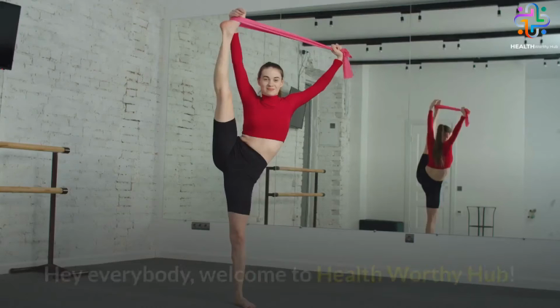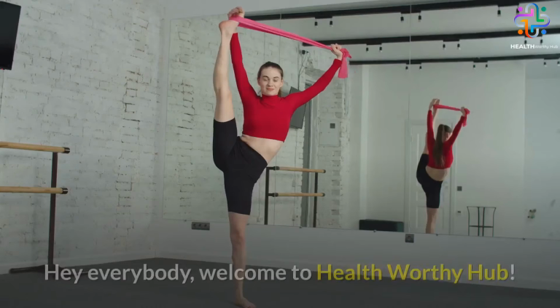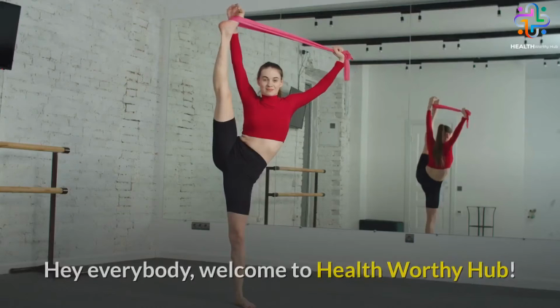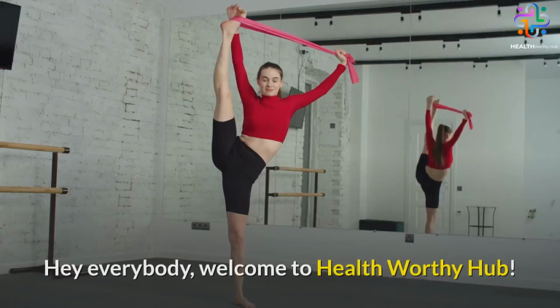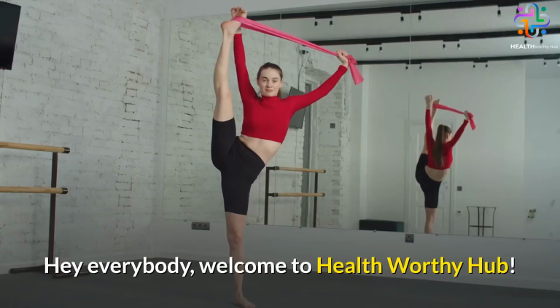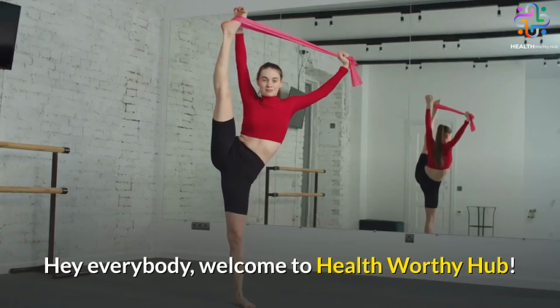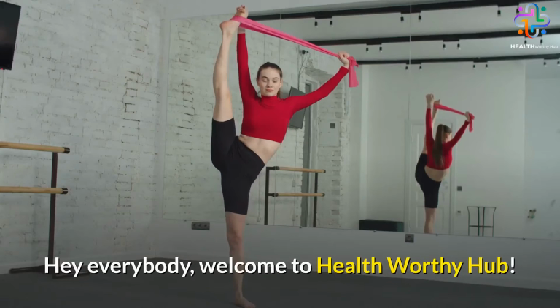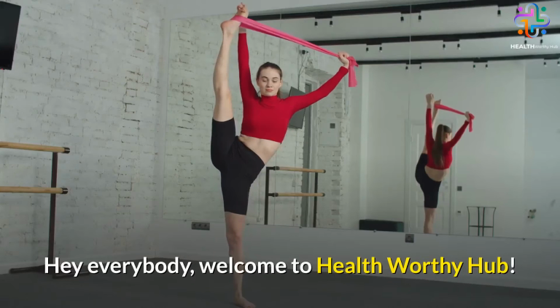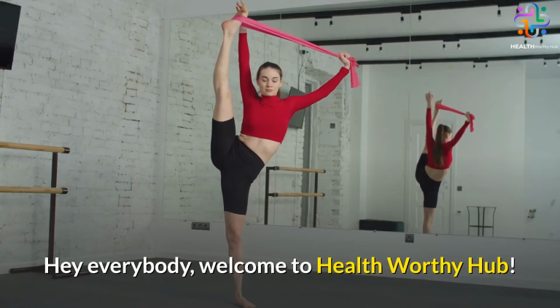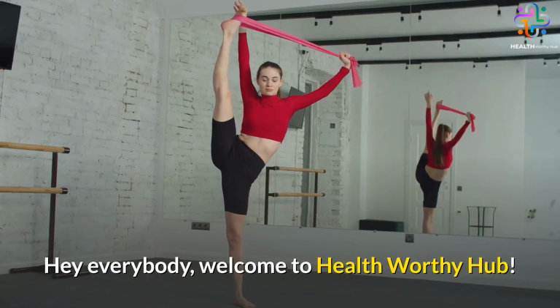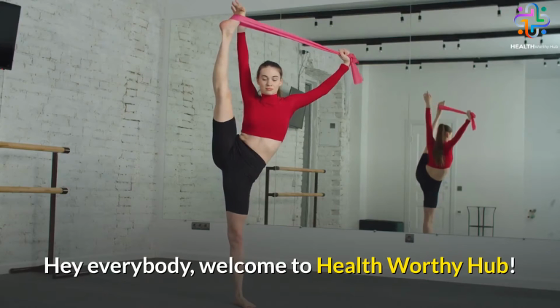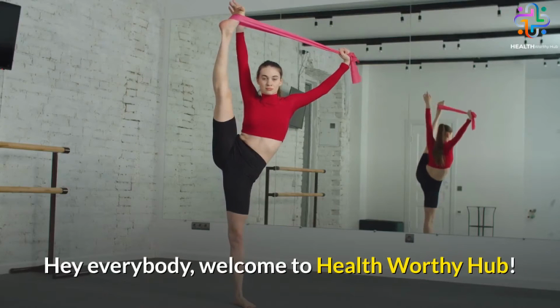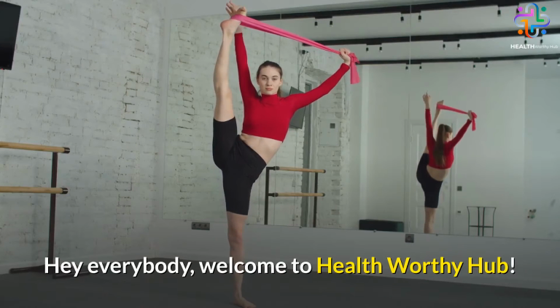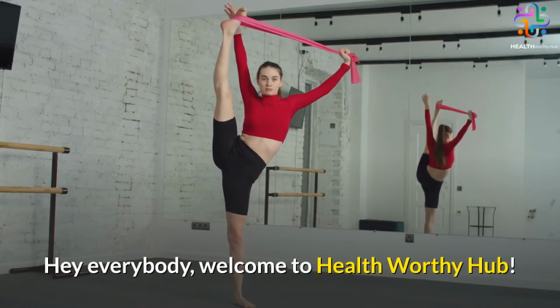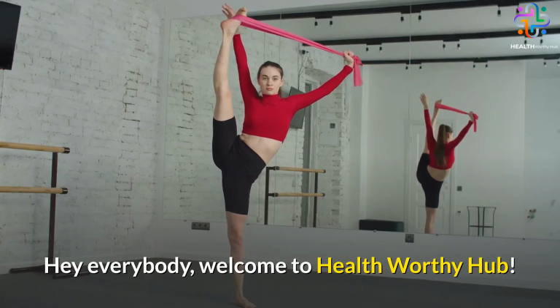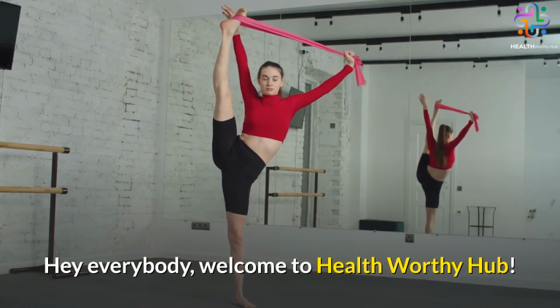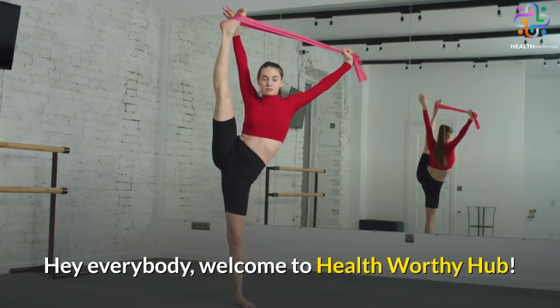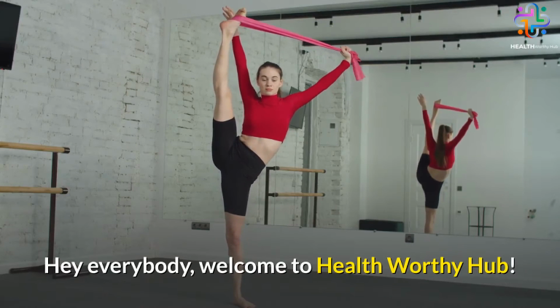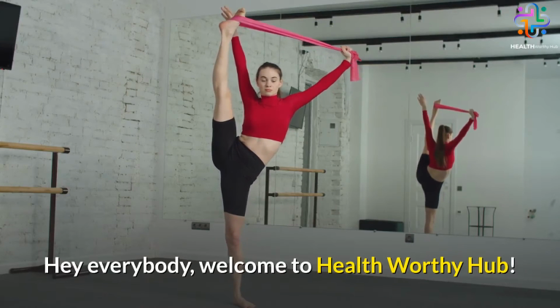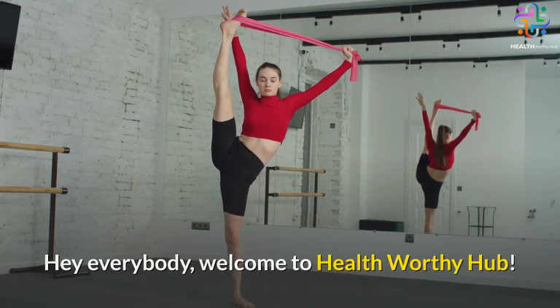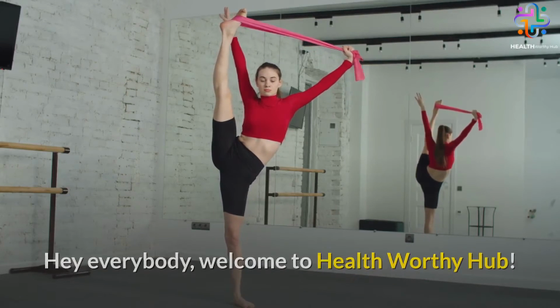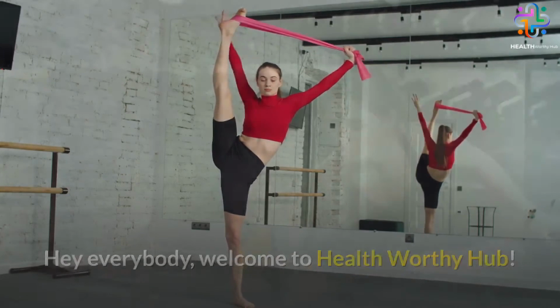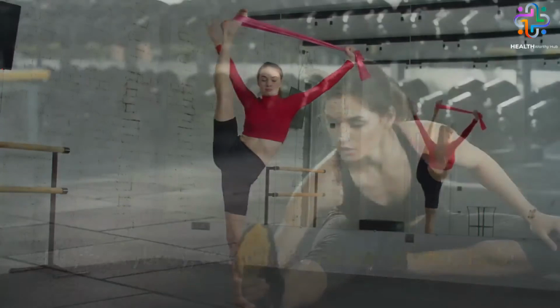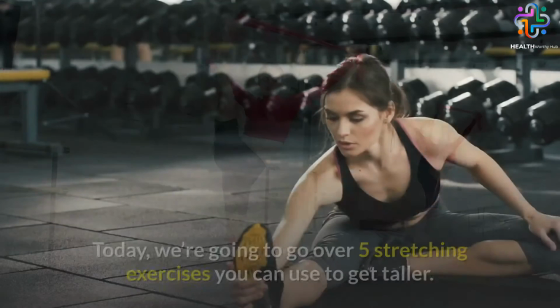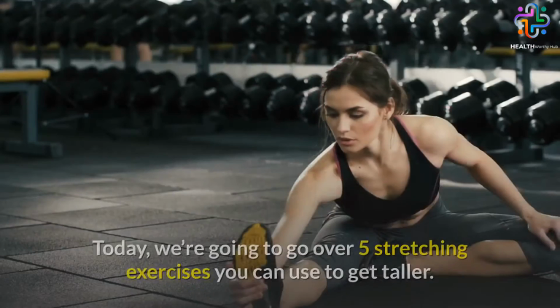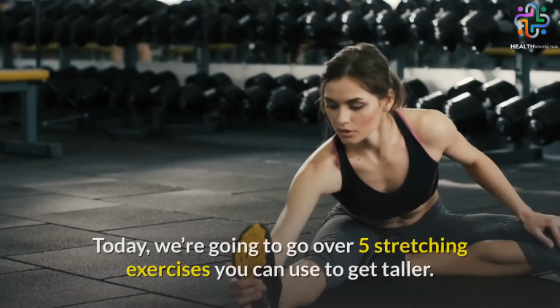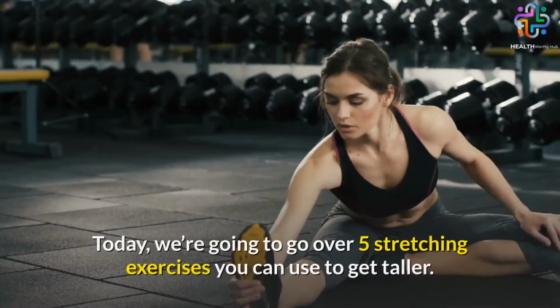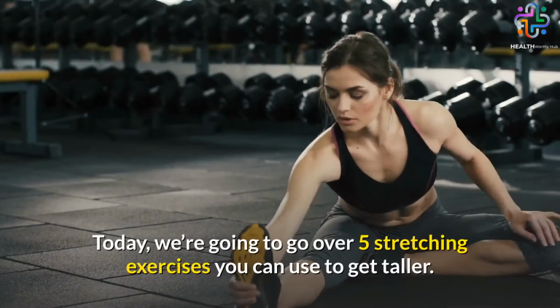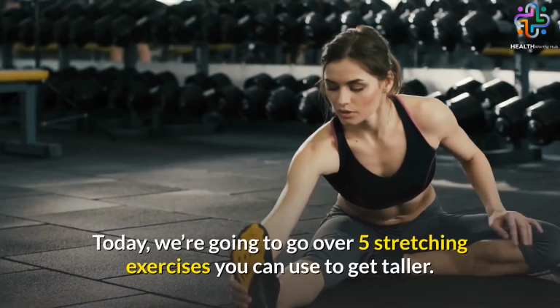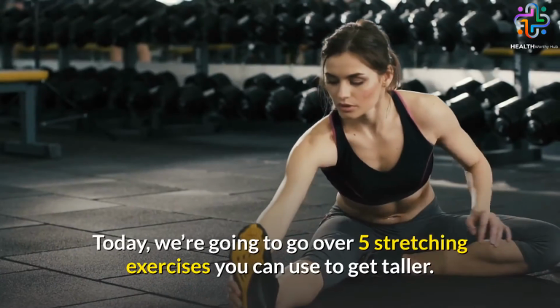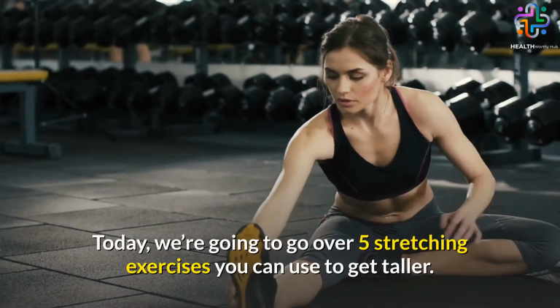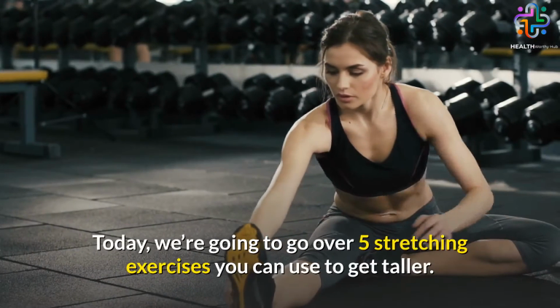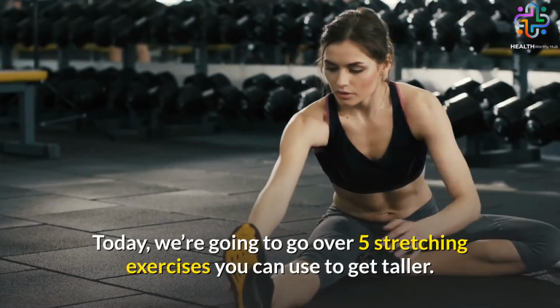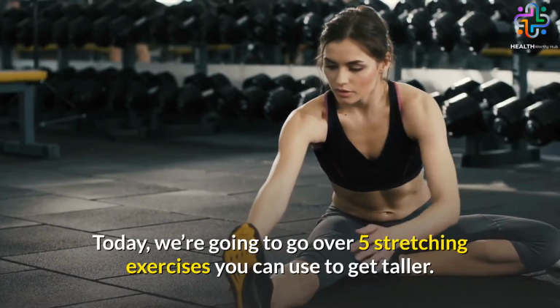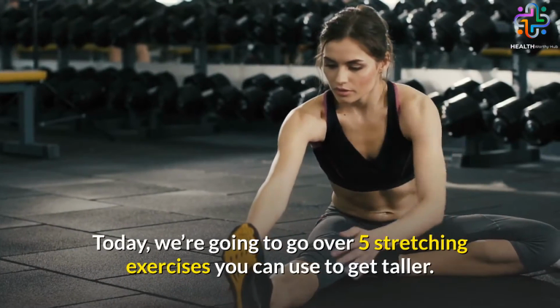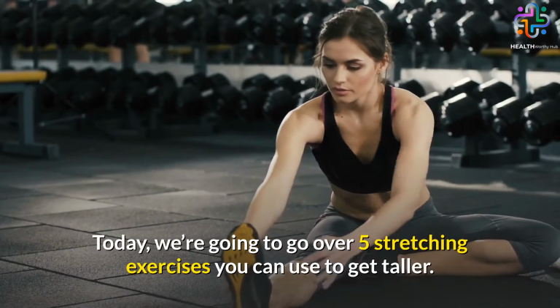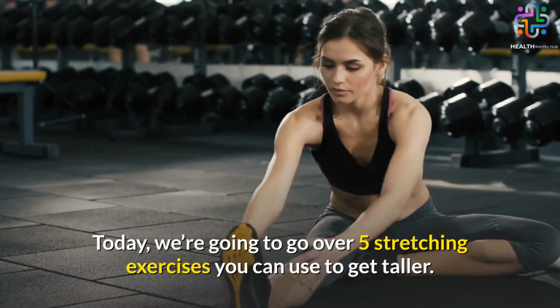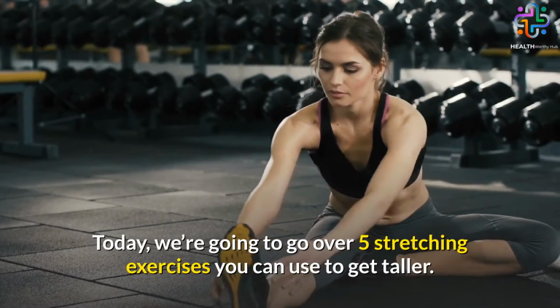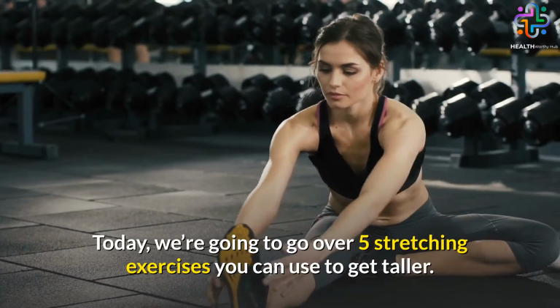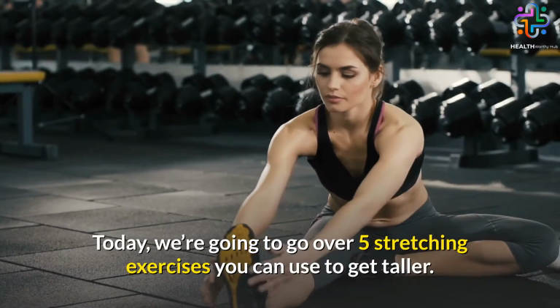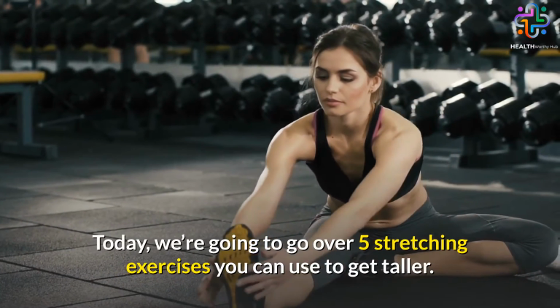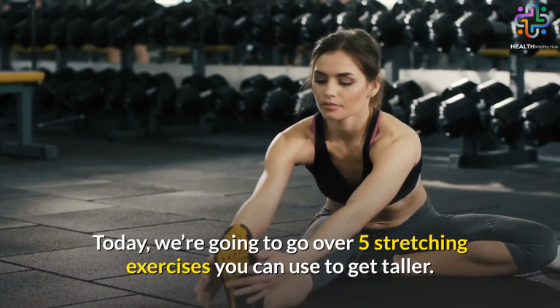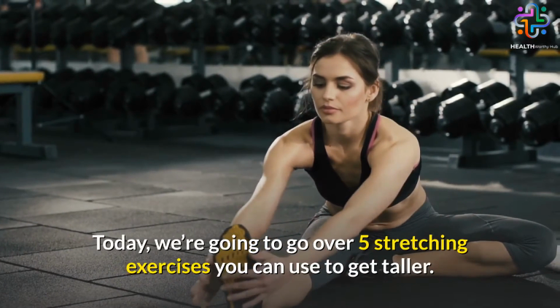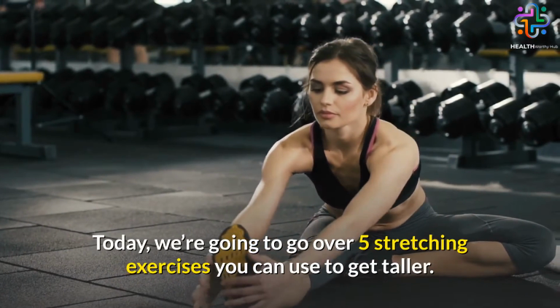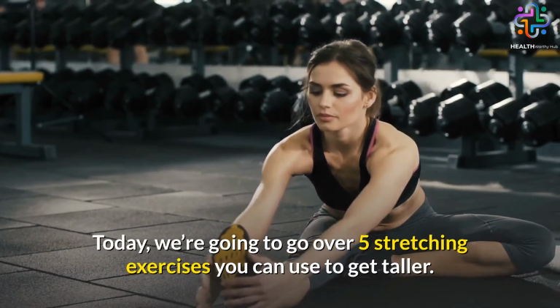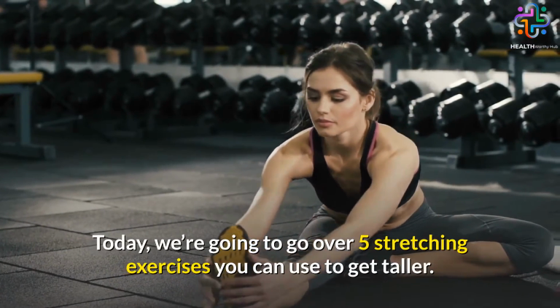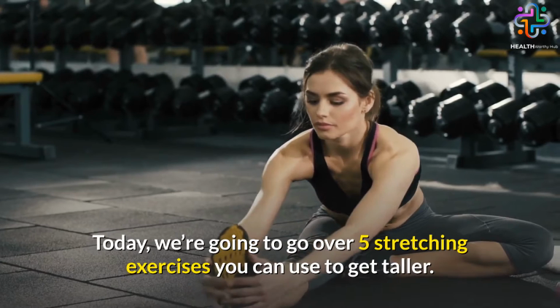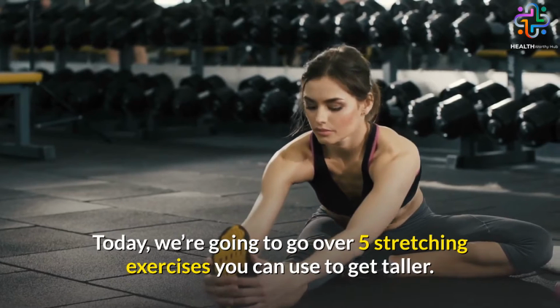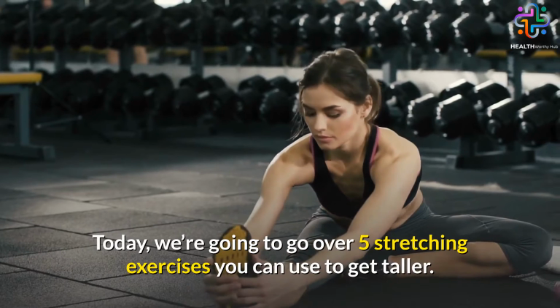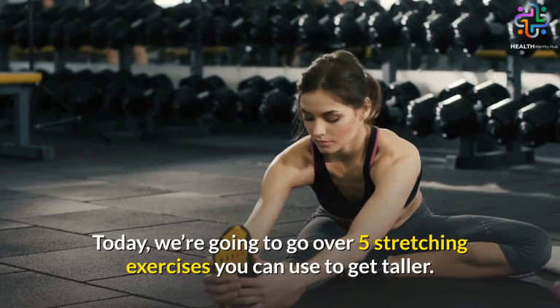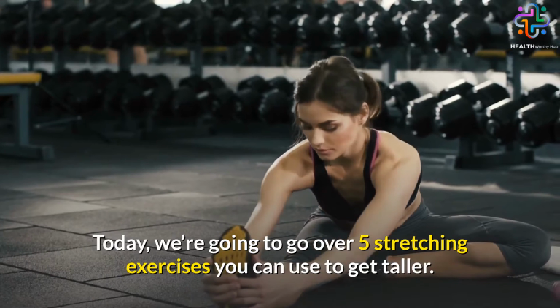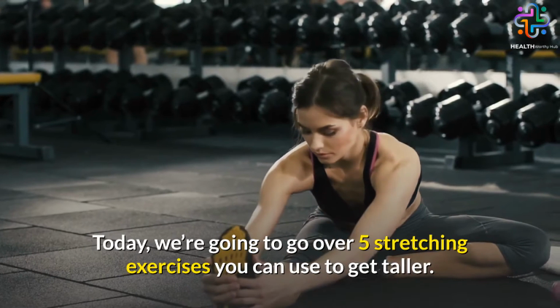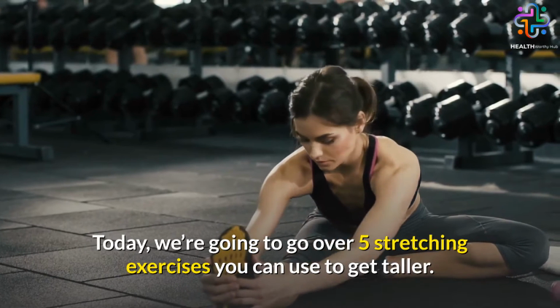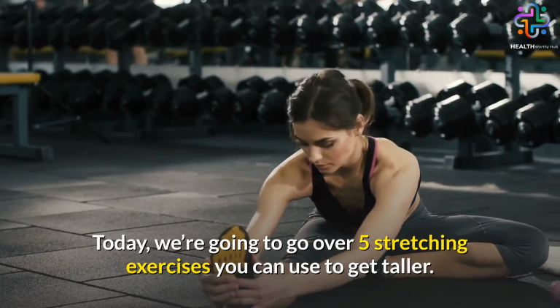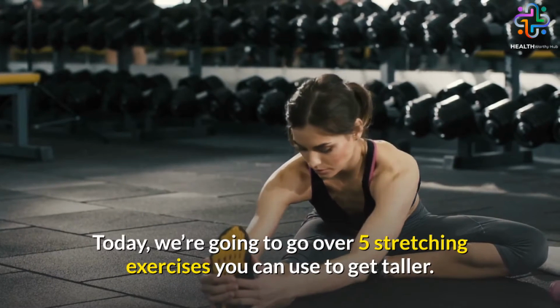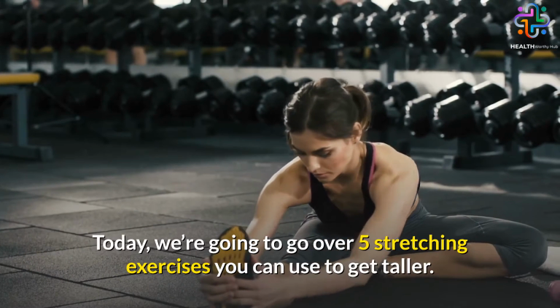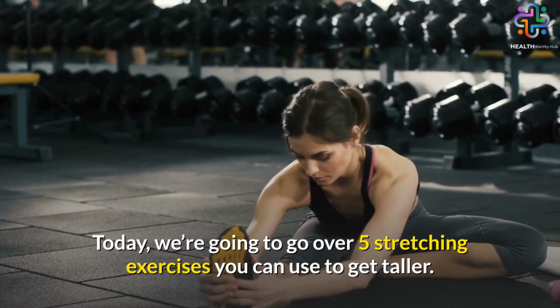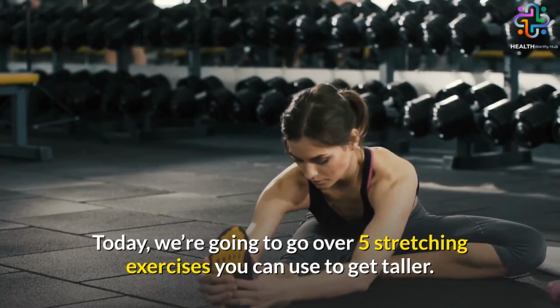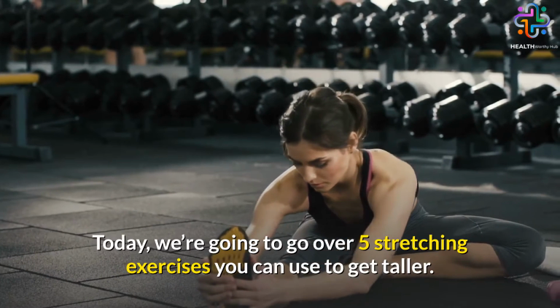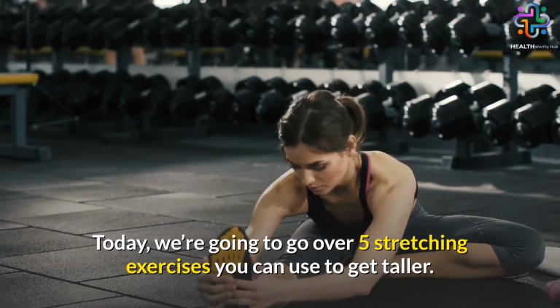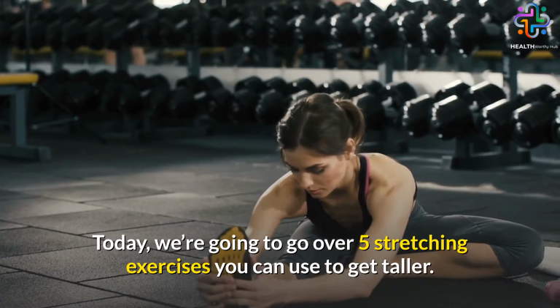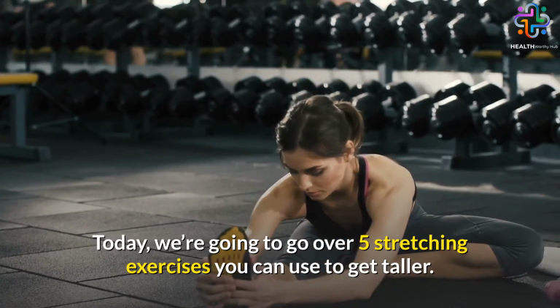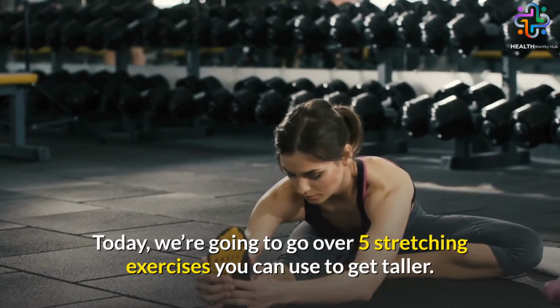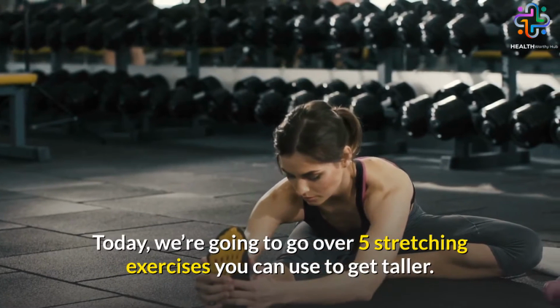Hey everybody, welcome to Healthworthy Hub. Today, we're going to go over 5 stretching exercises you can use to get taller.